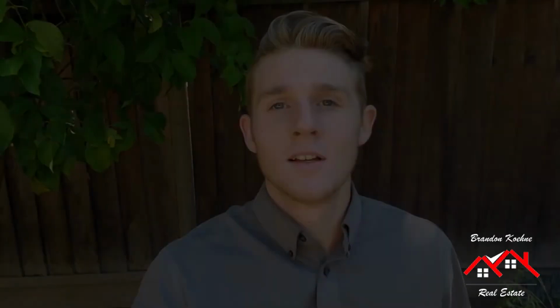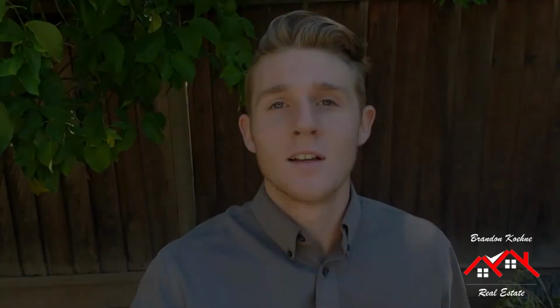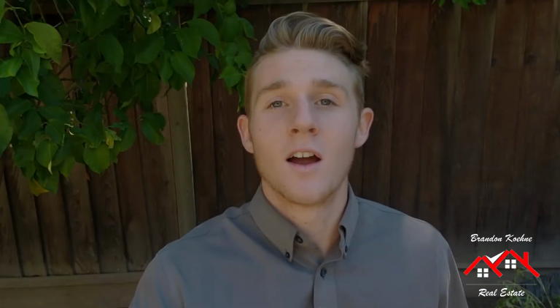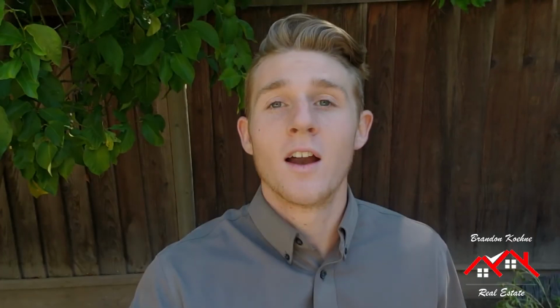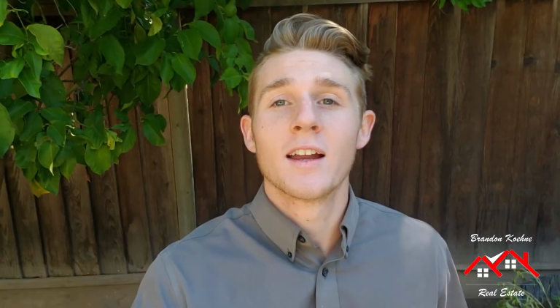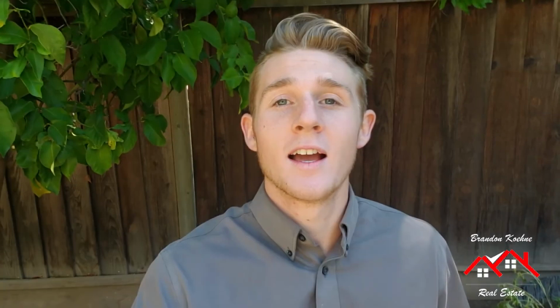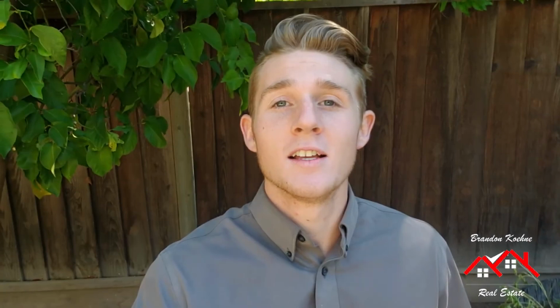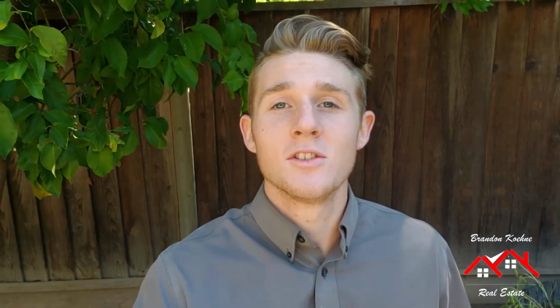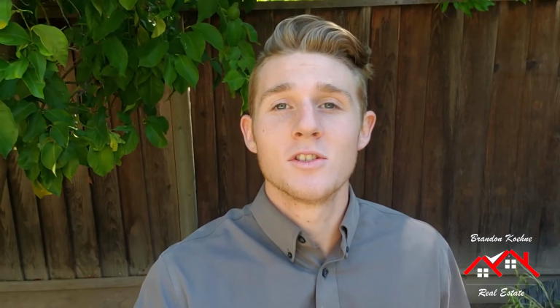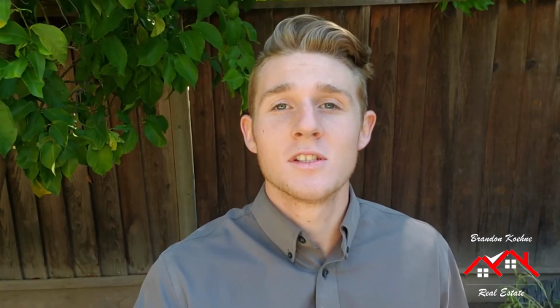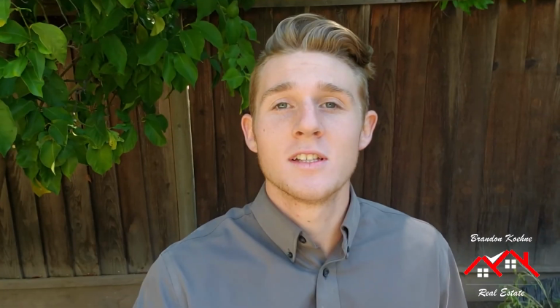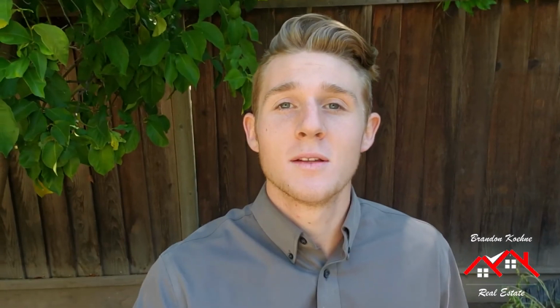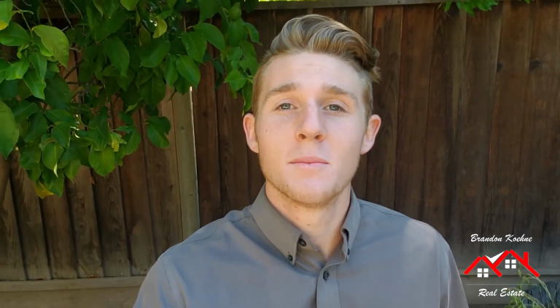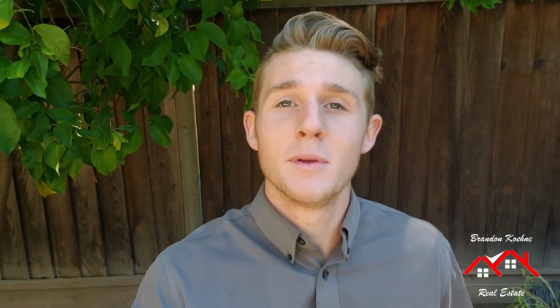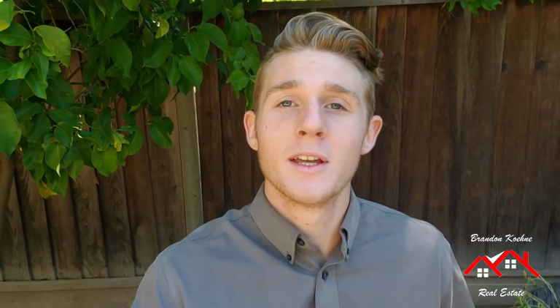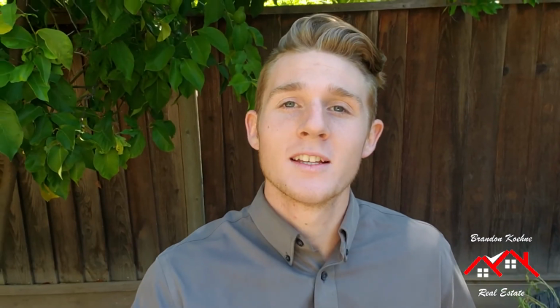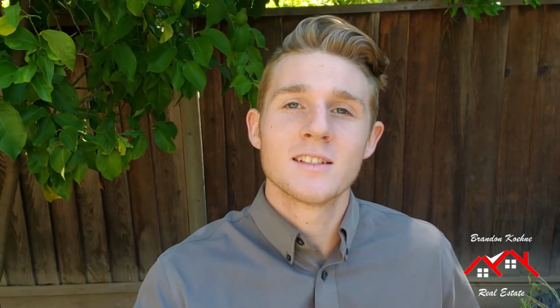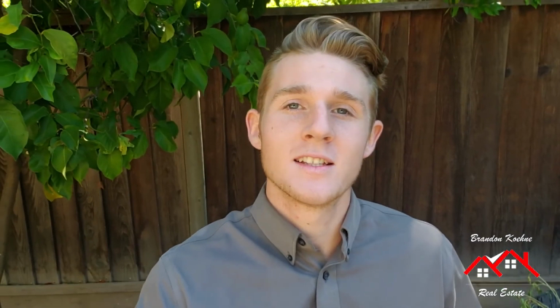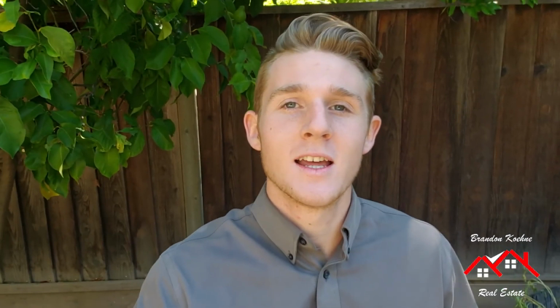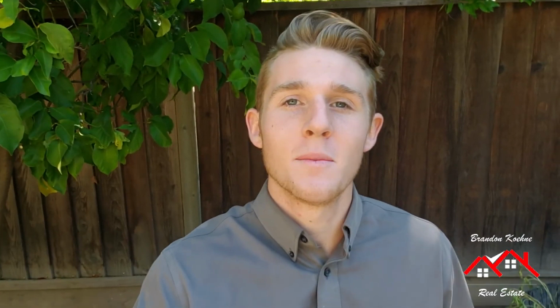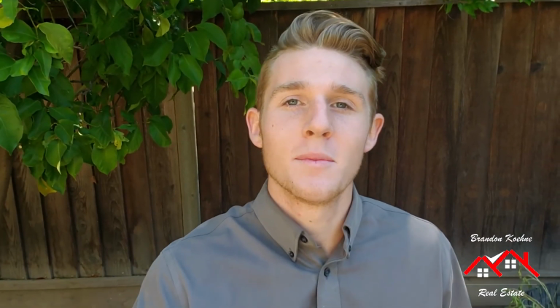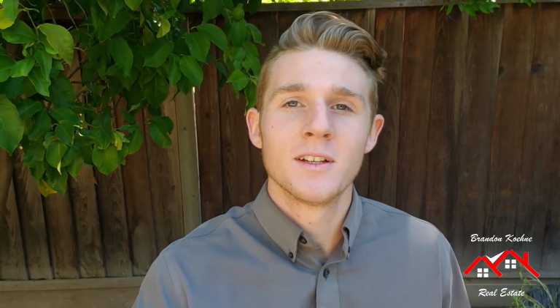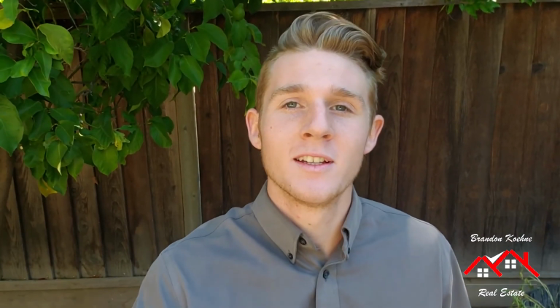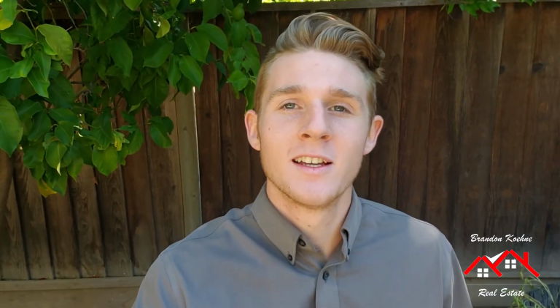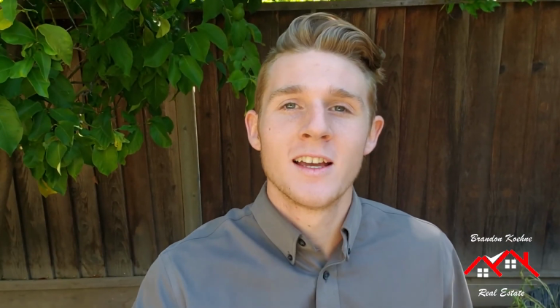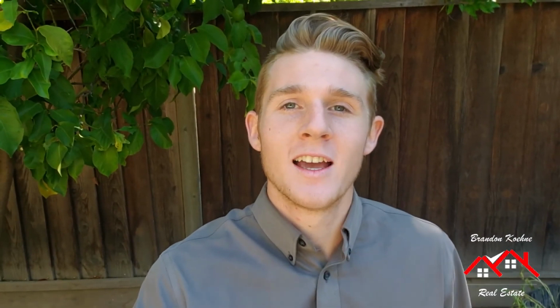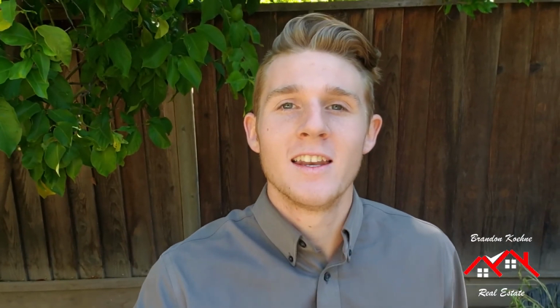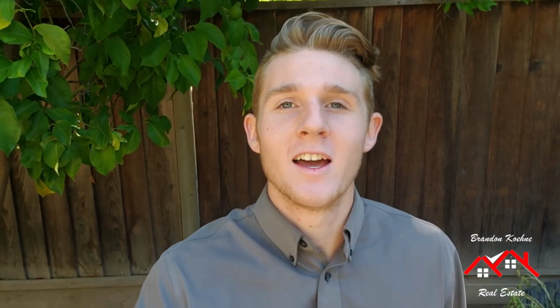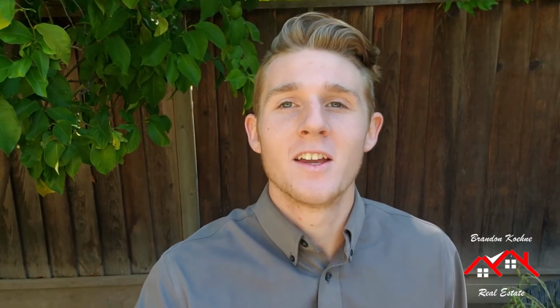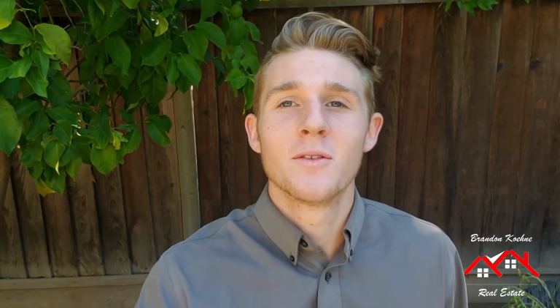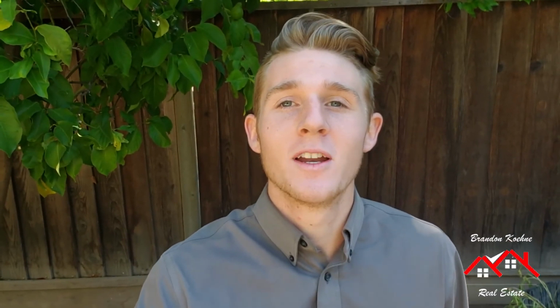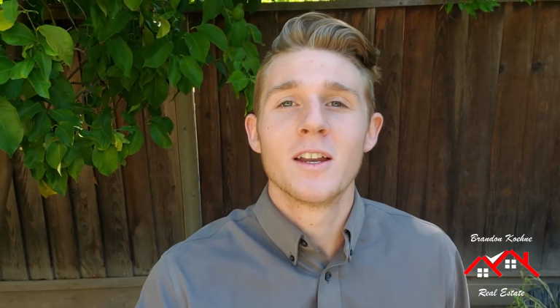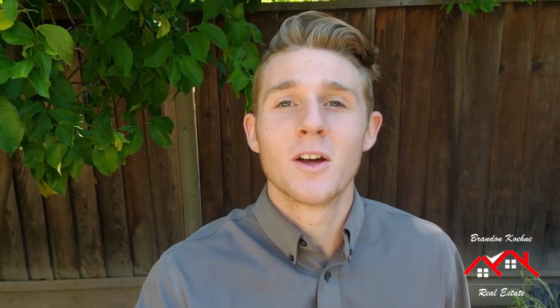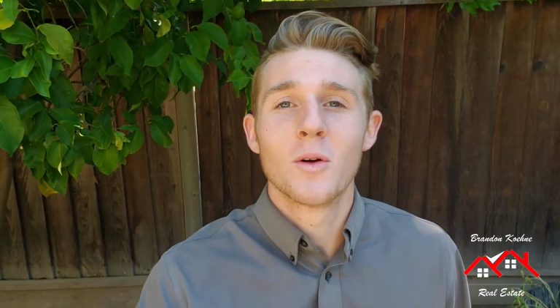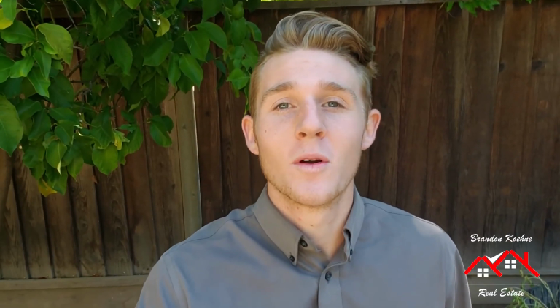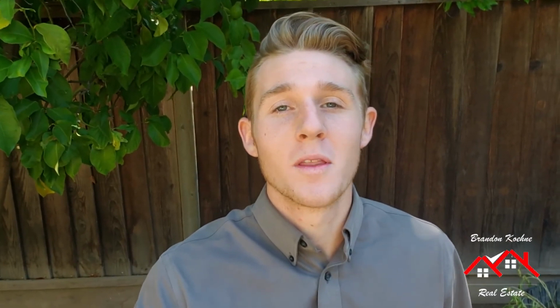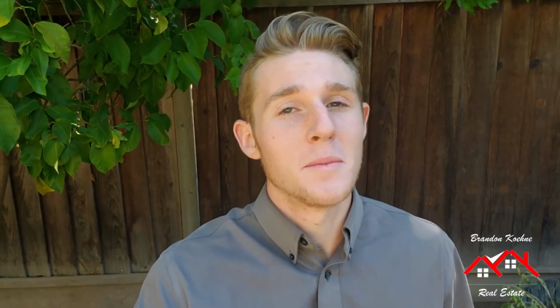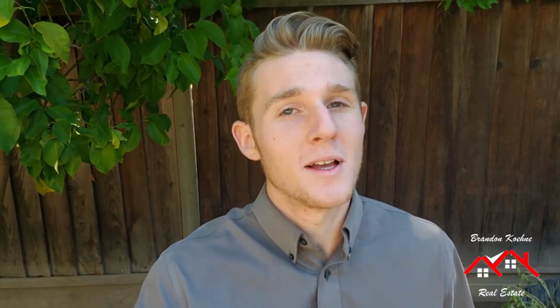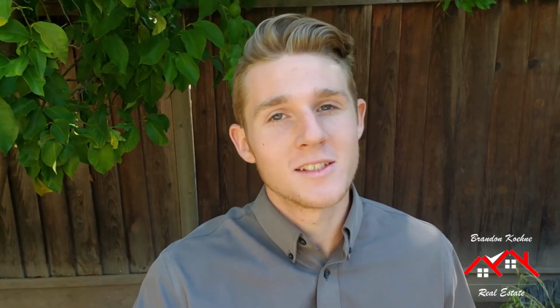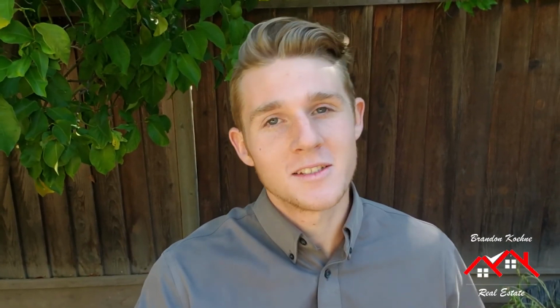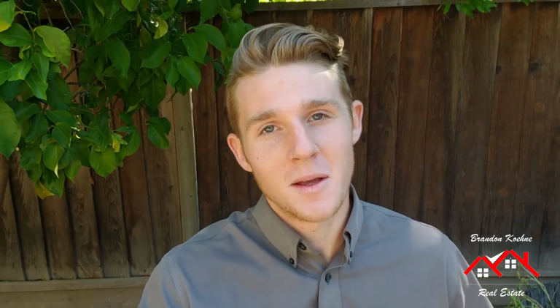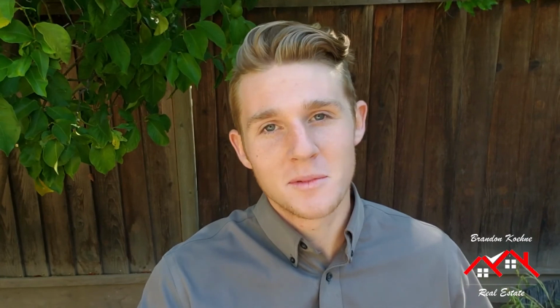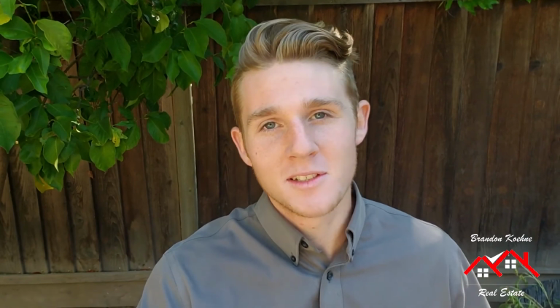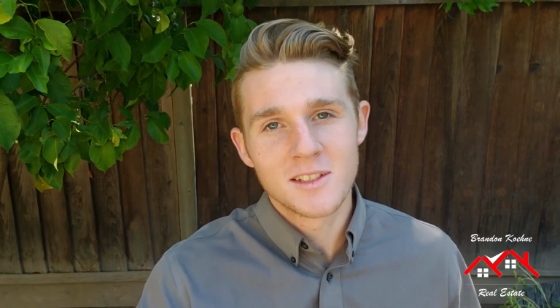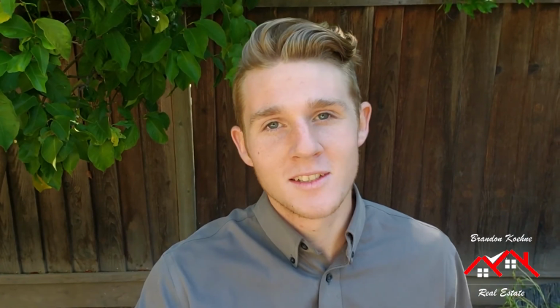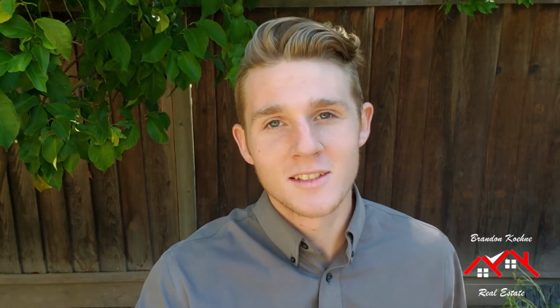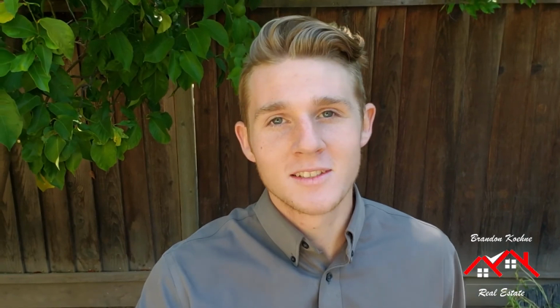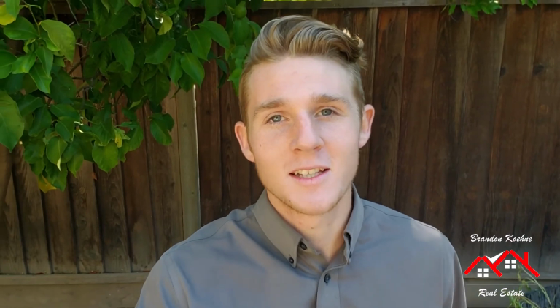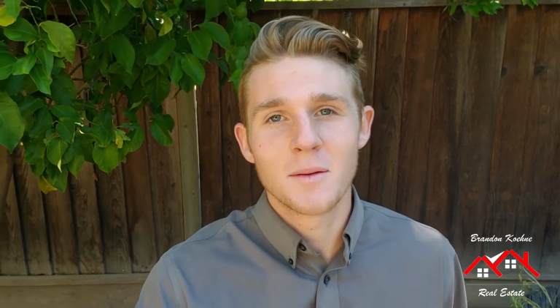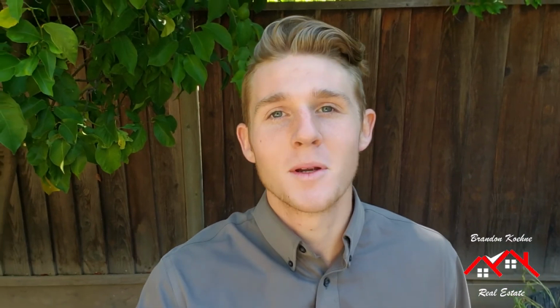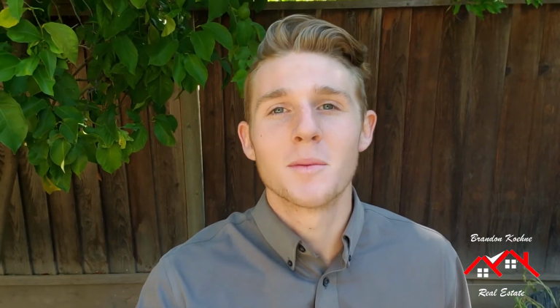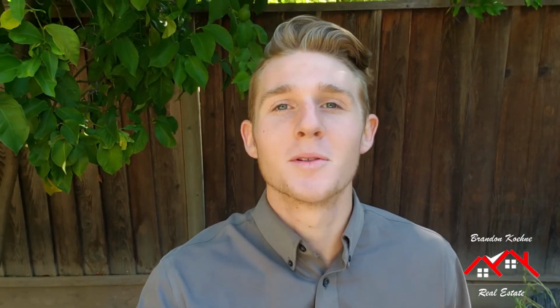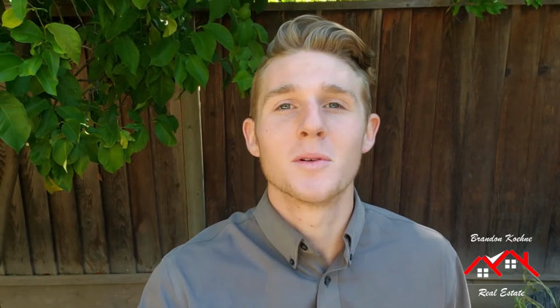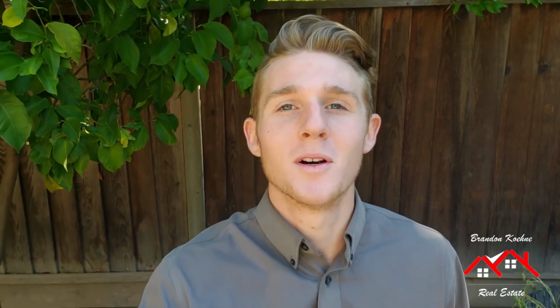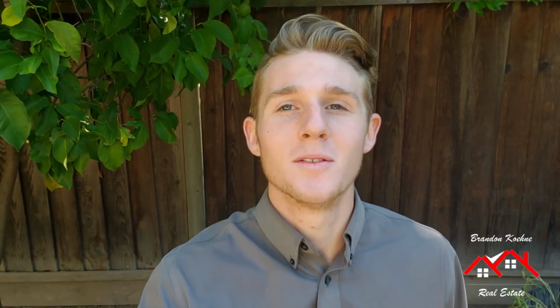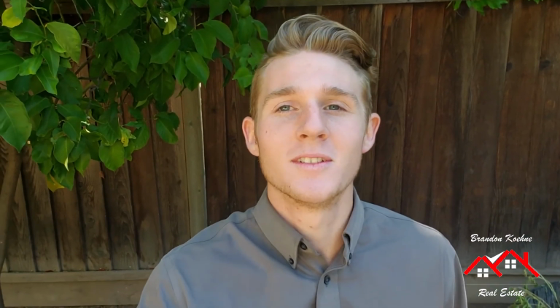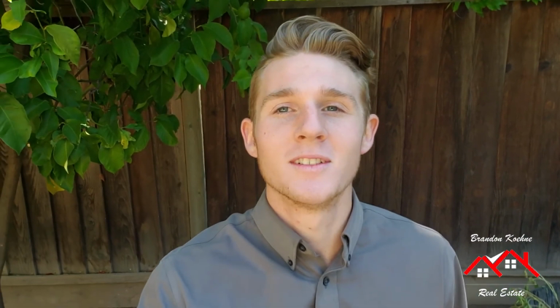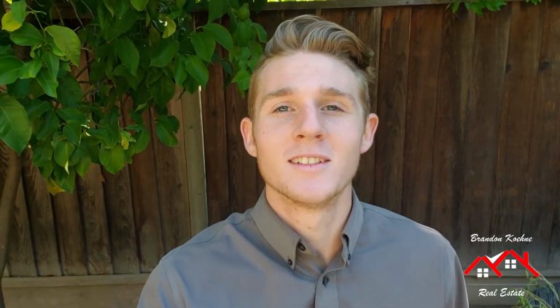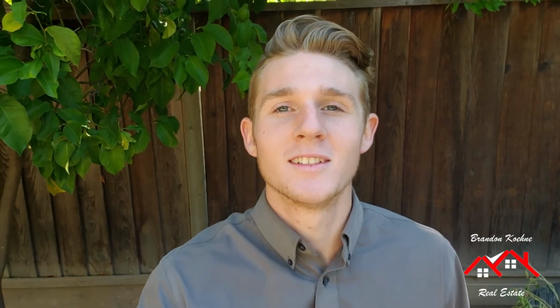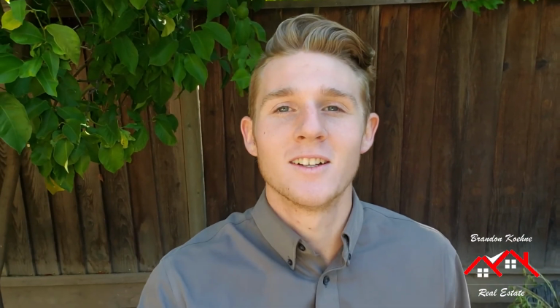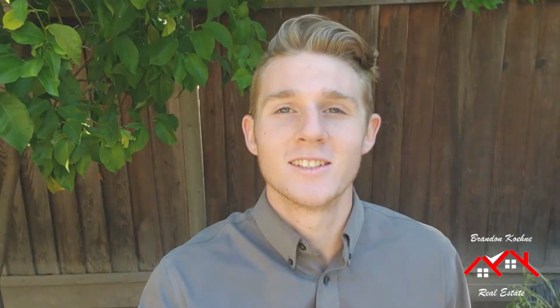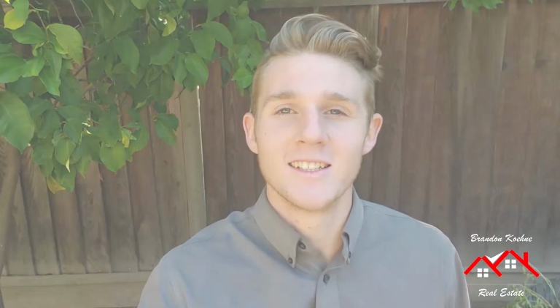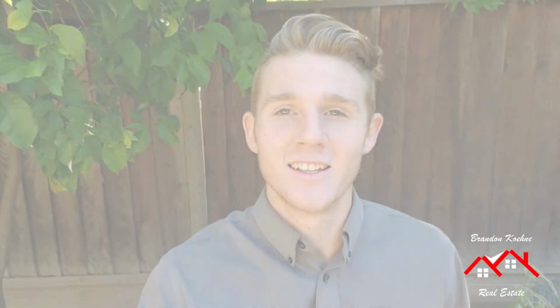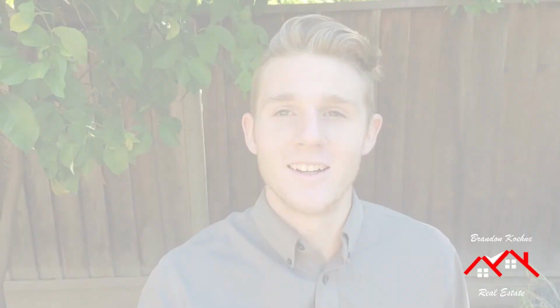Alright guys, you just did the biggest step — now you're ready to go to one of the best steps, step number 12. I'll see you there.